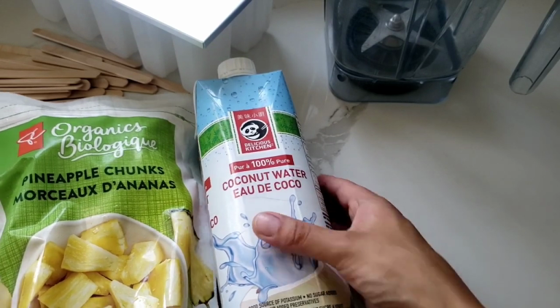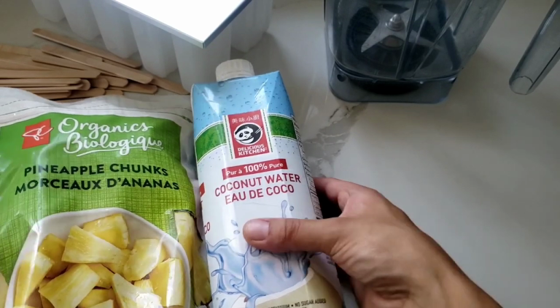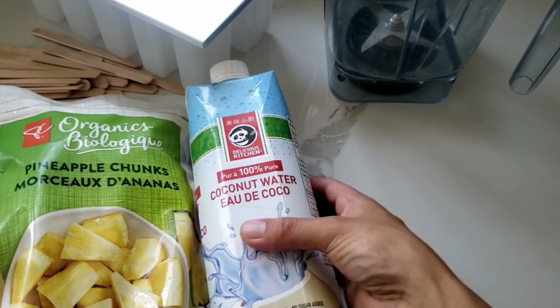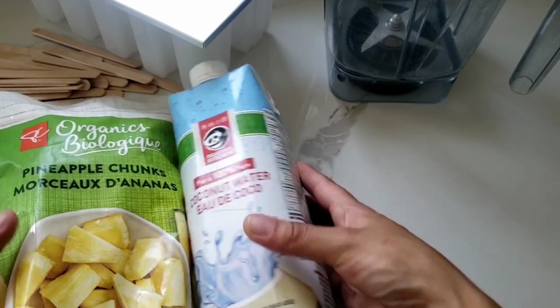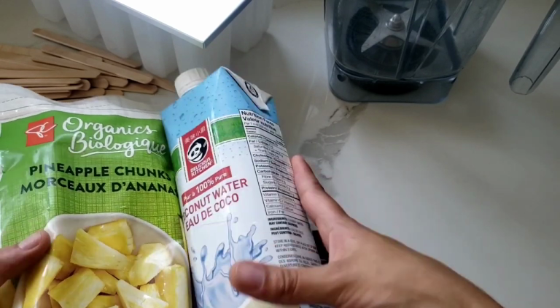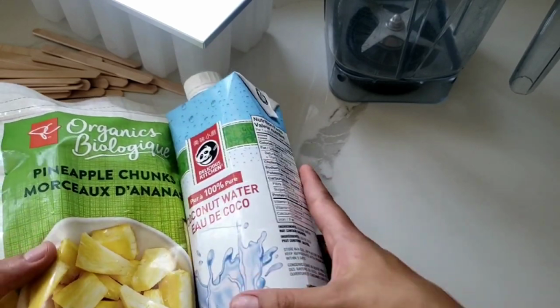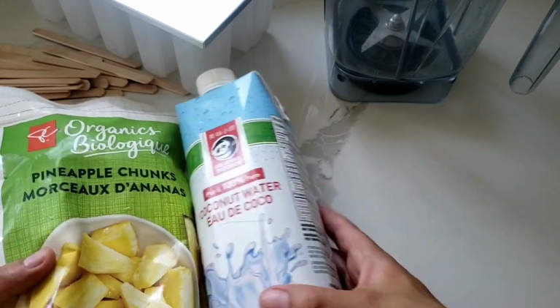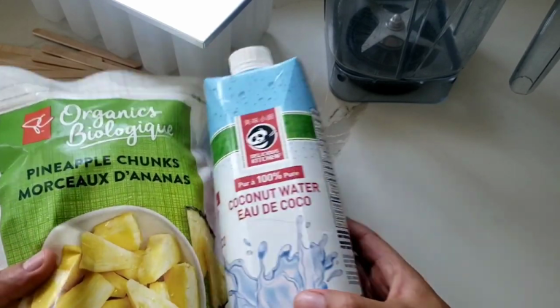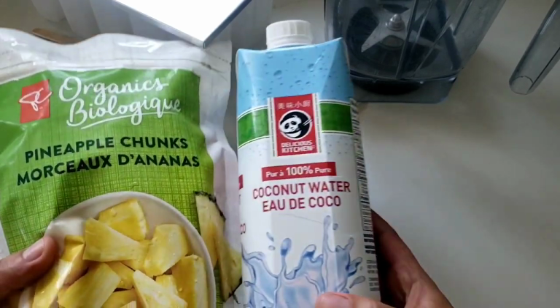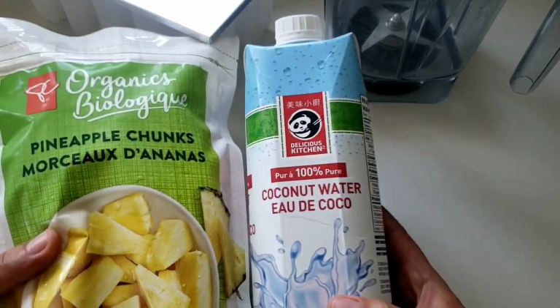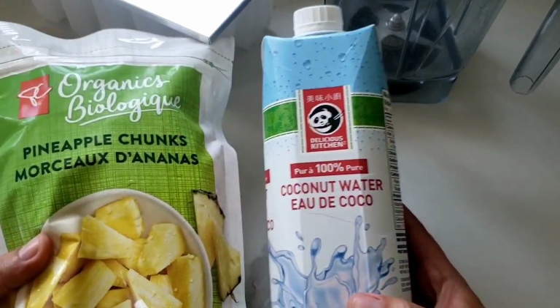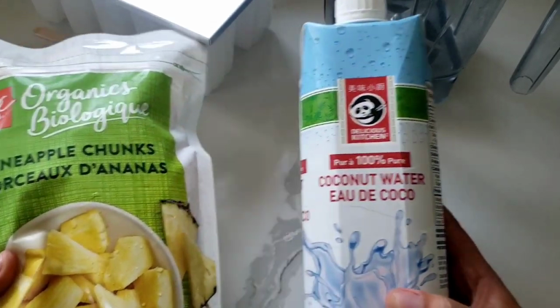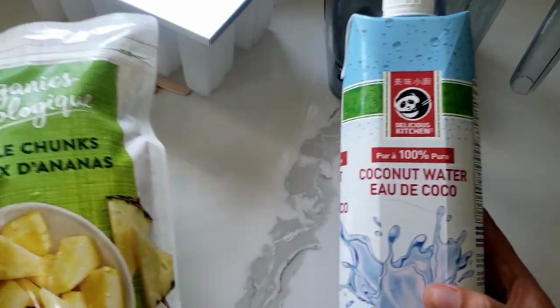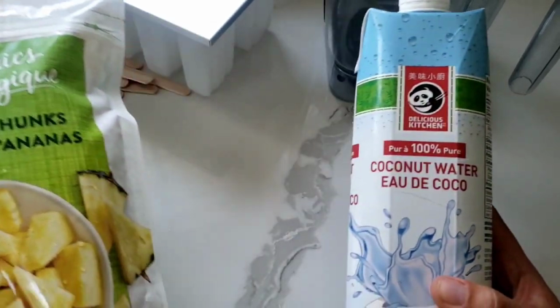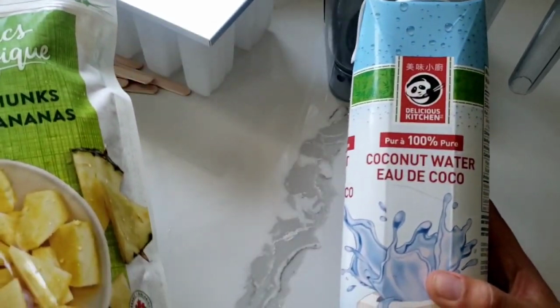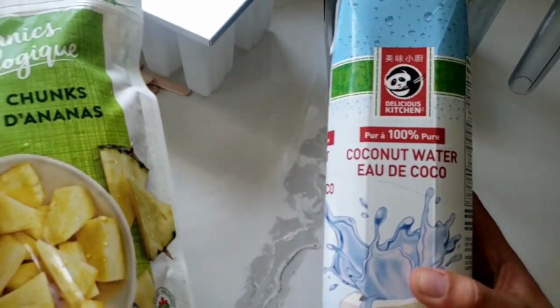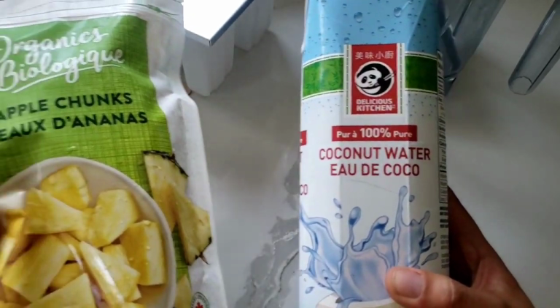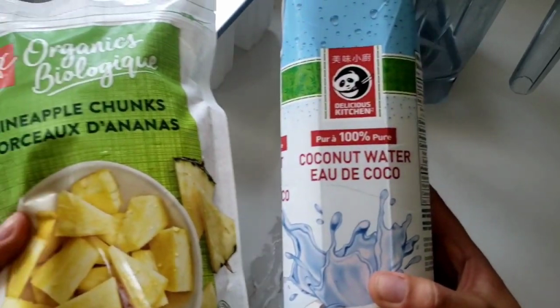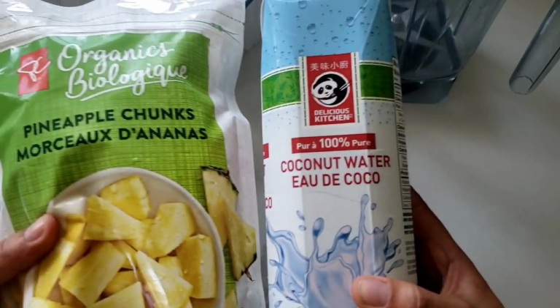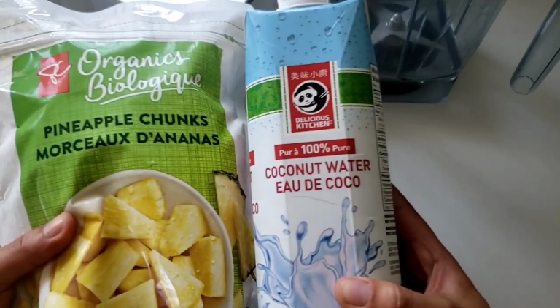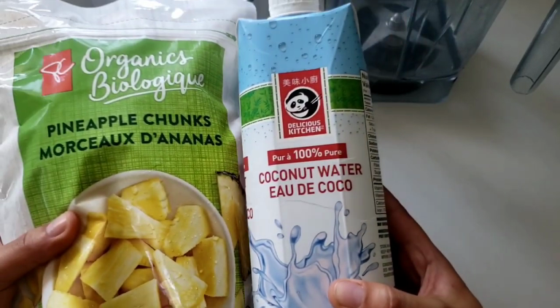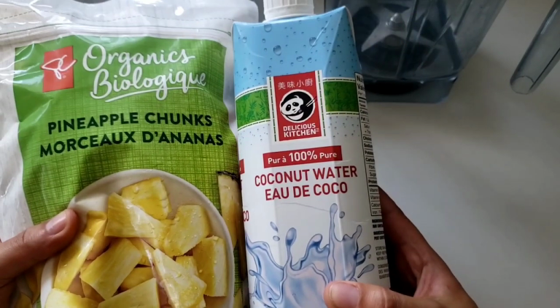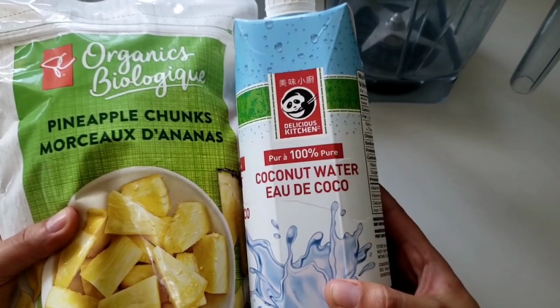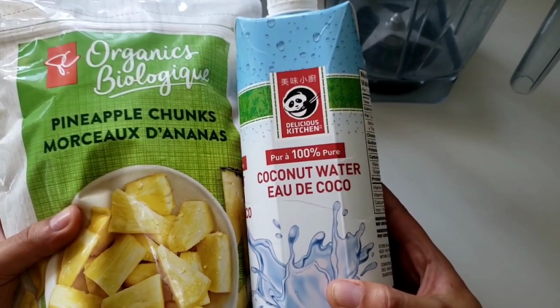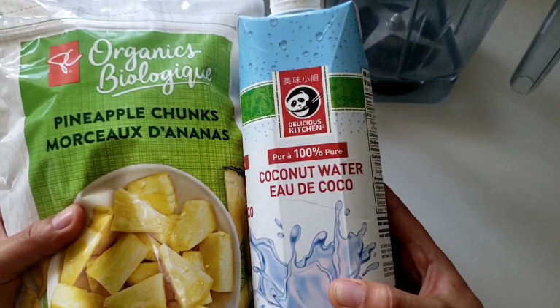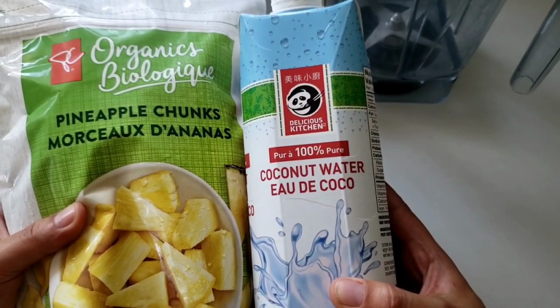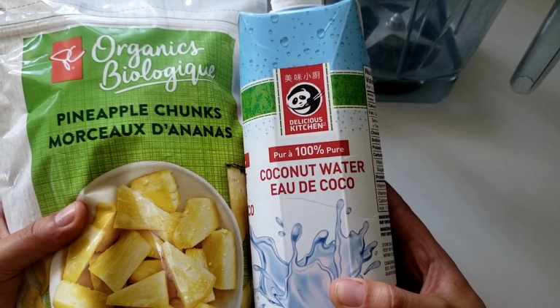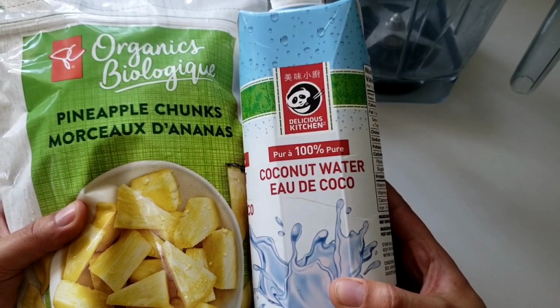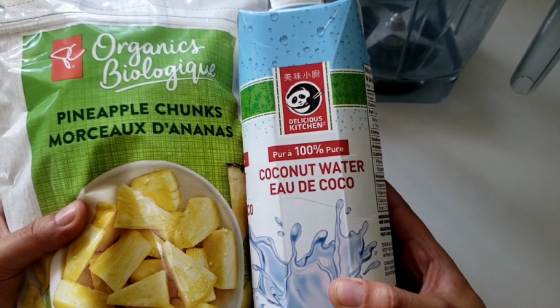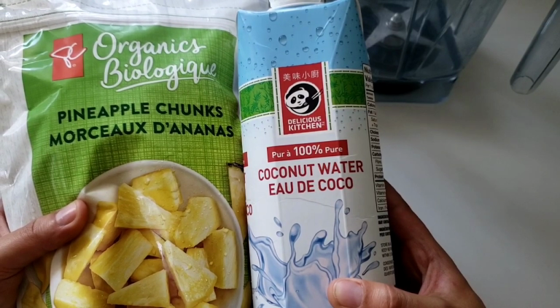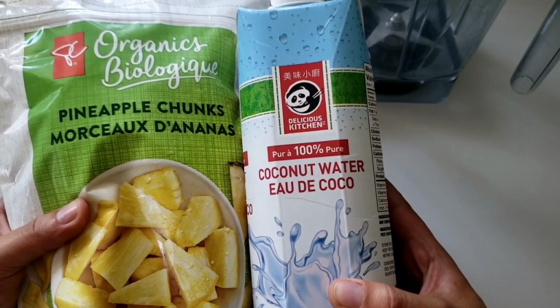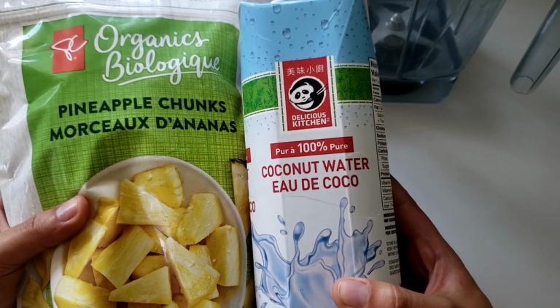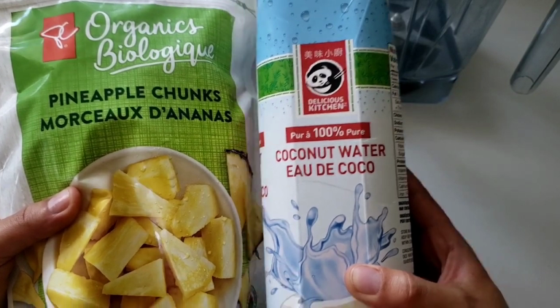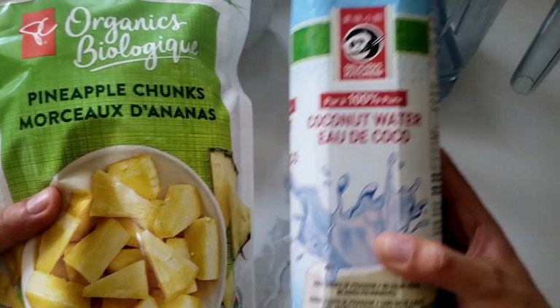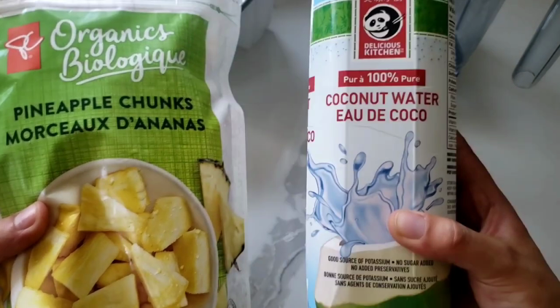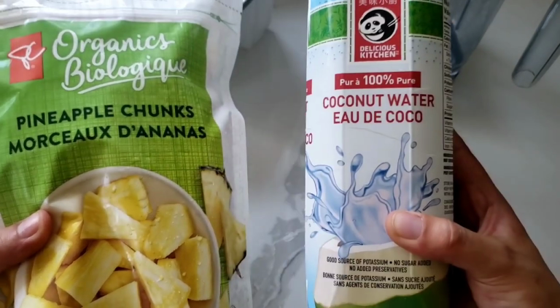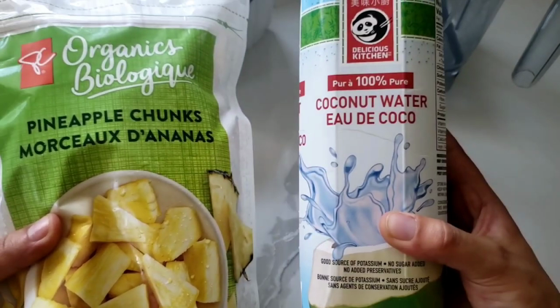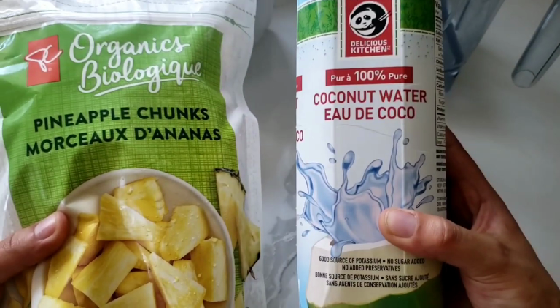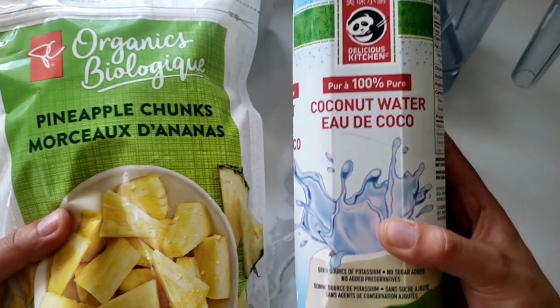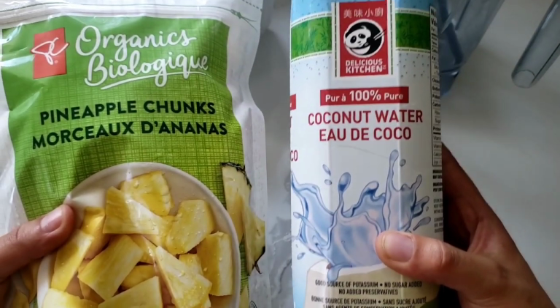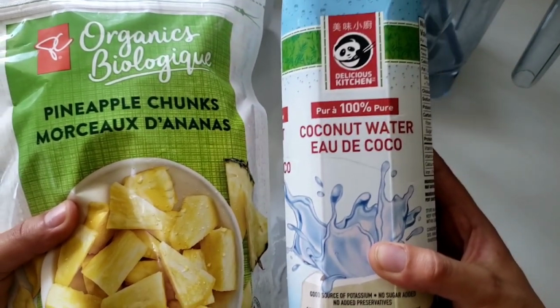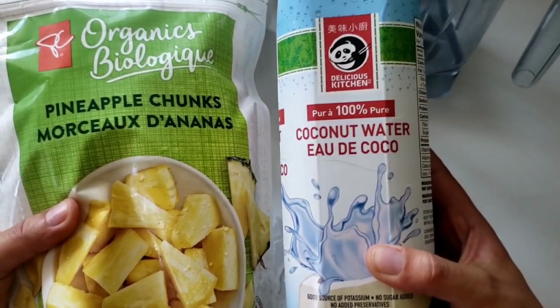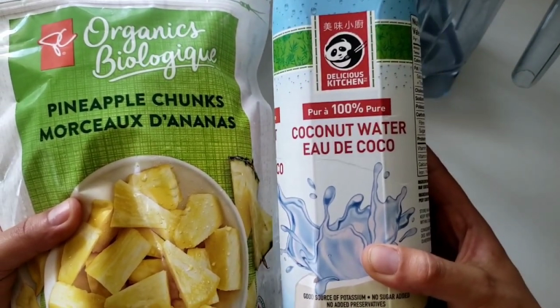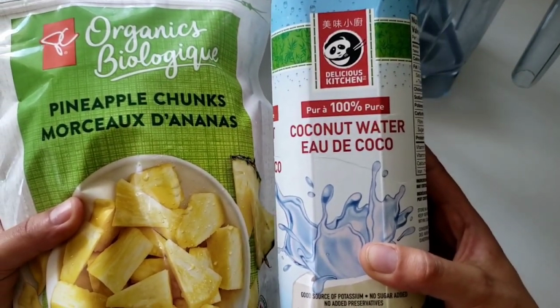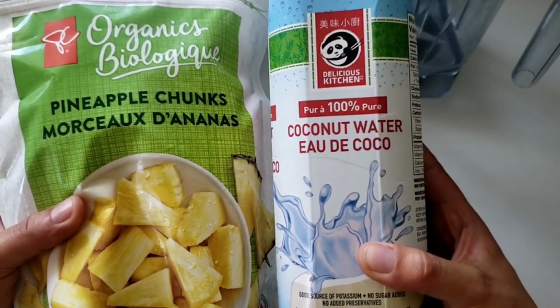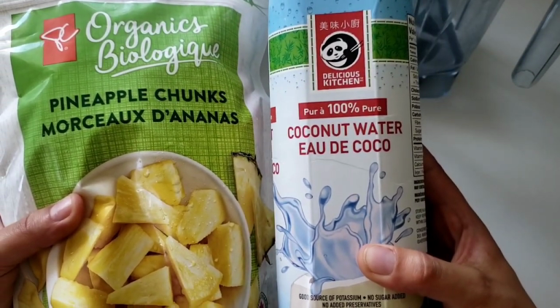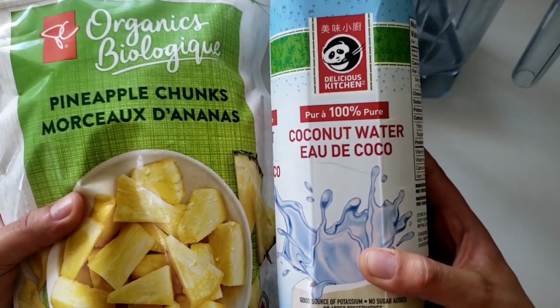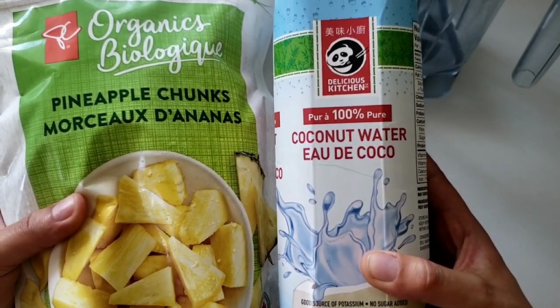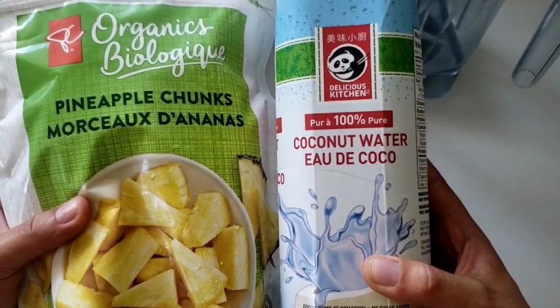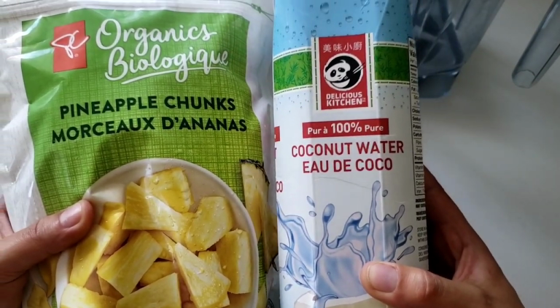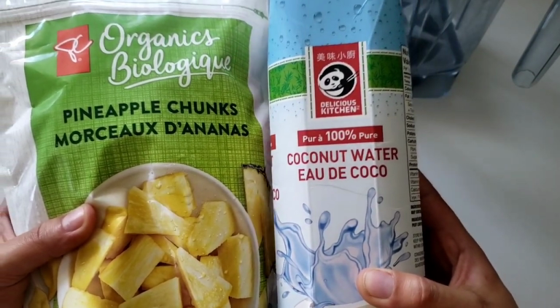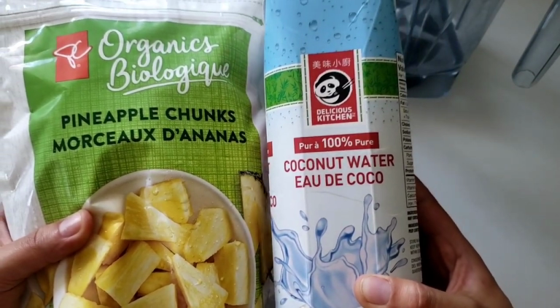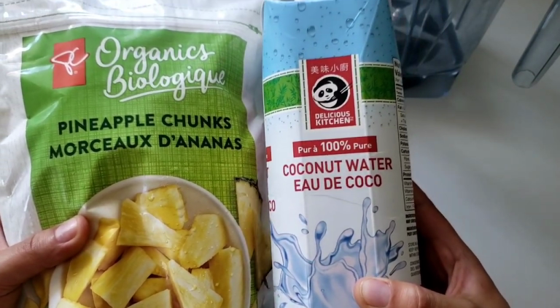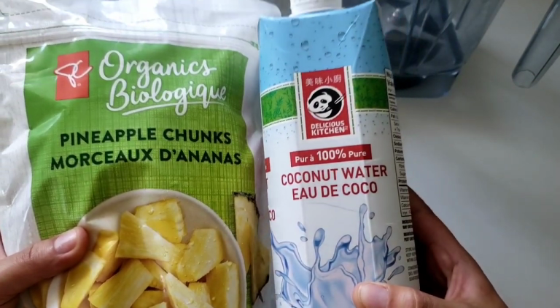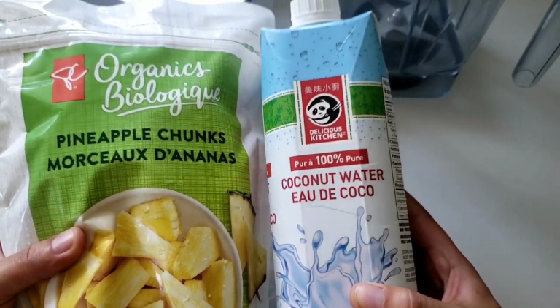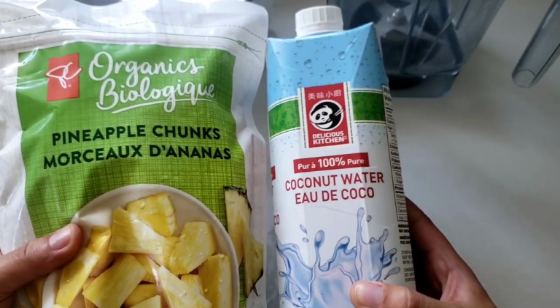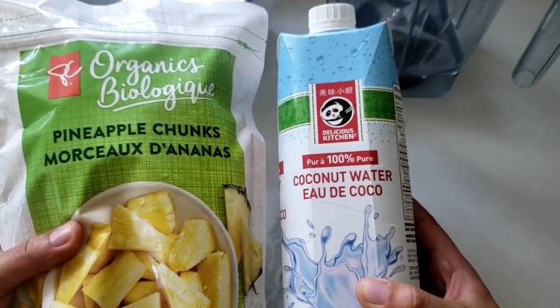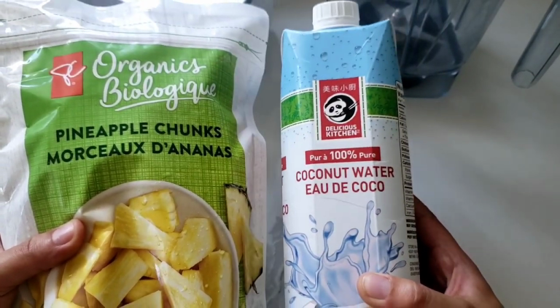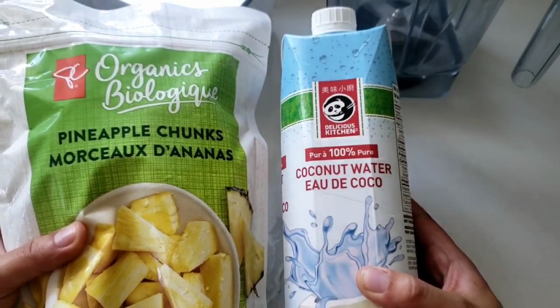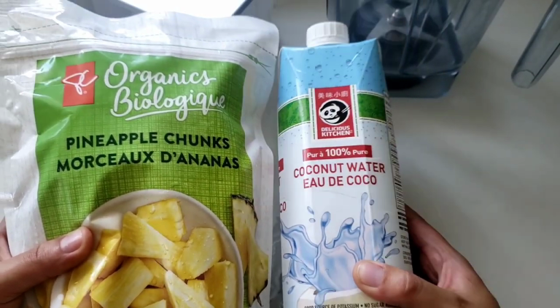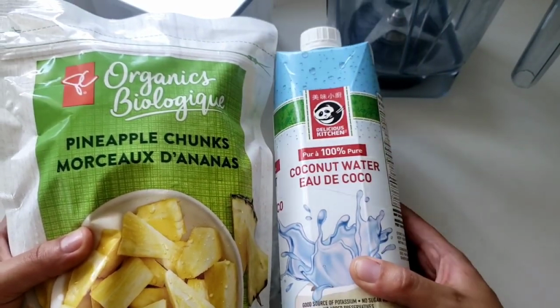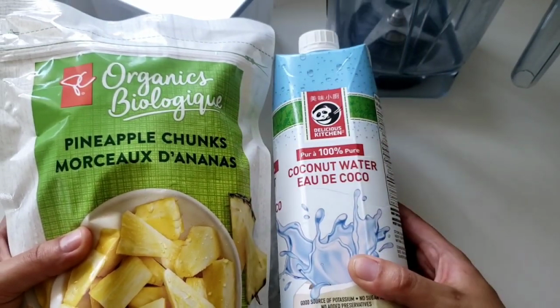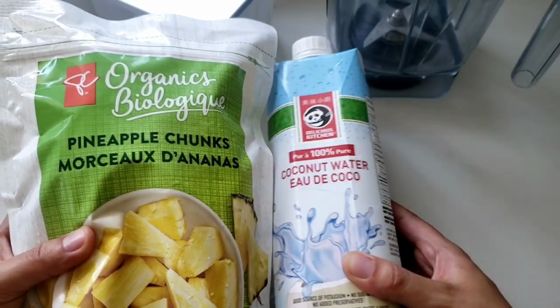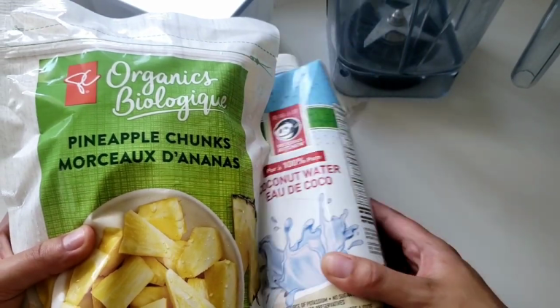Step number one, we are going to blend these two ingredients together in our Vitamix and then pour it in the tray. It's so easy to make.